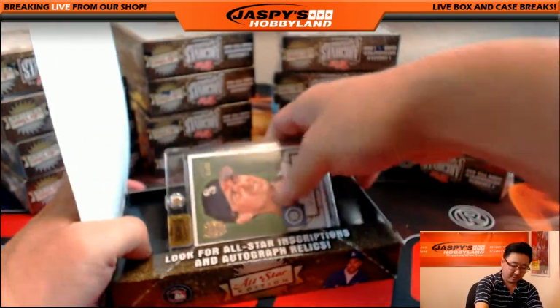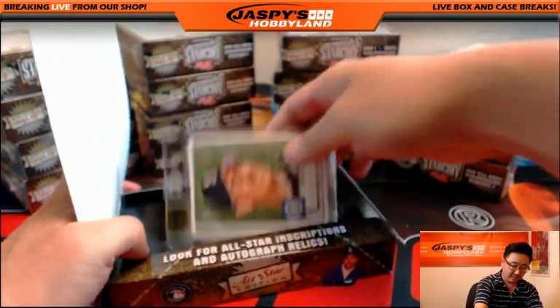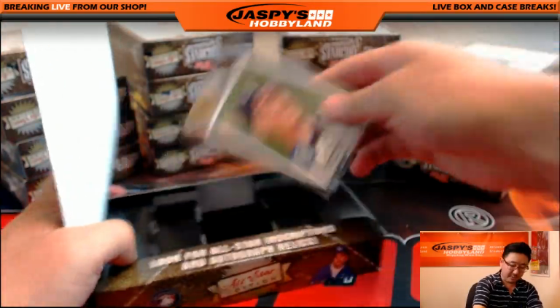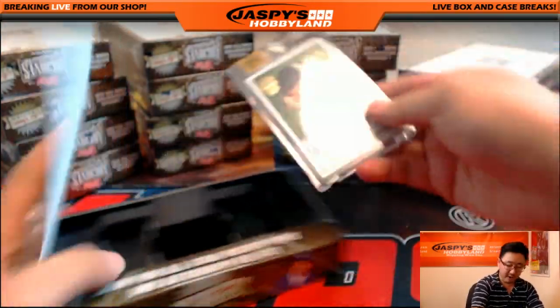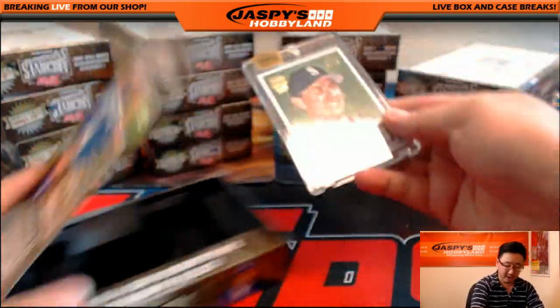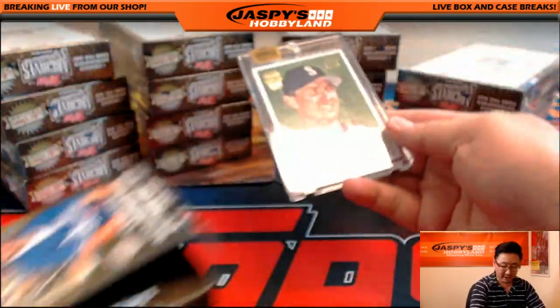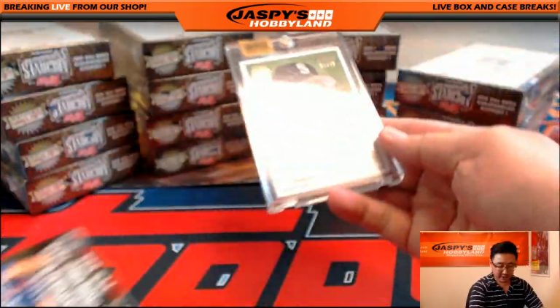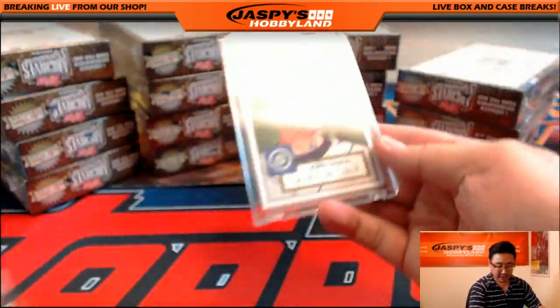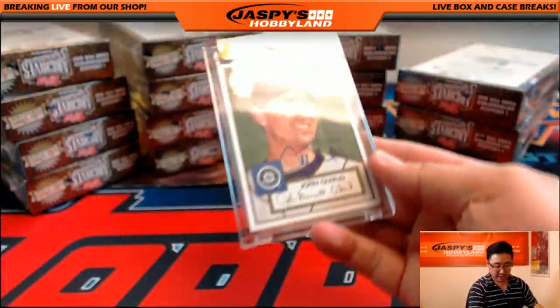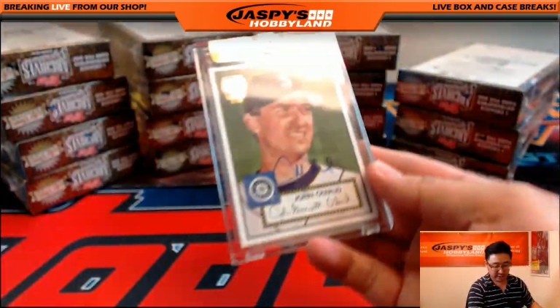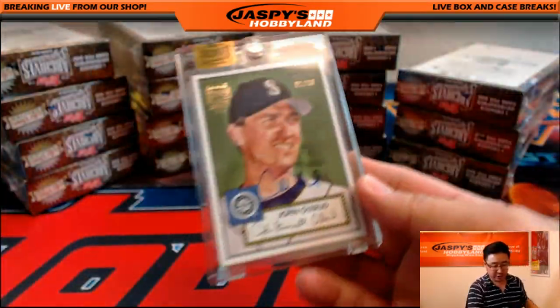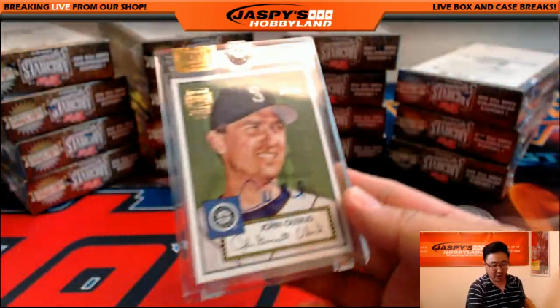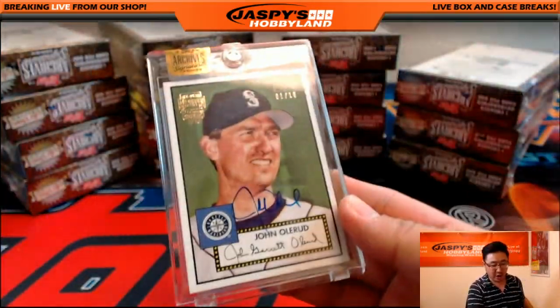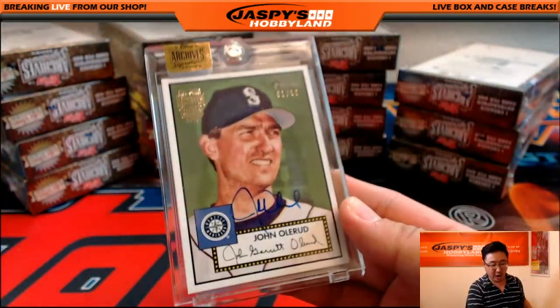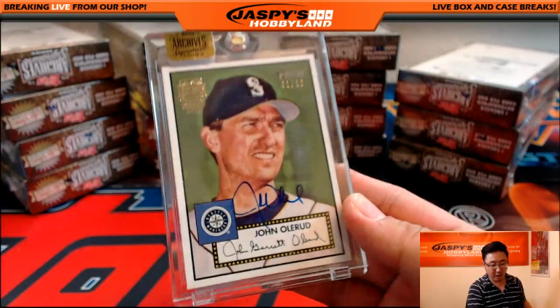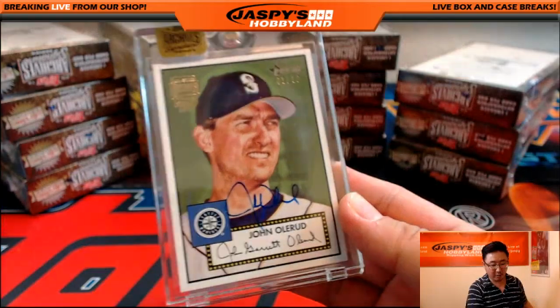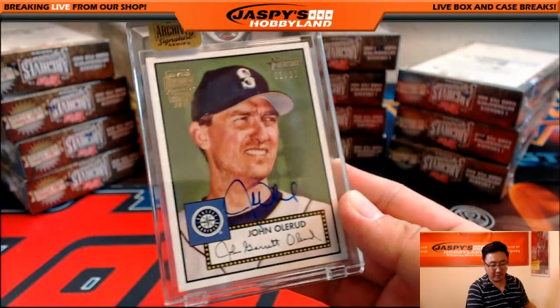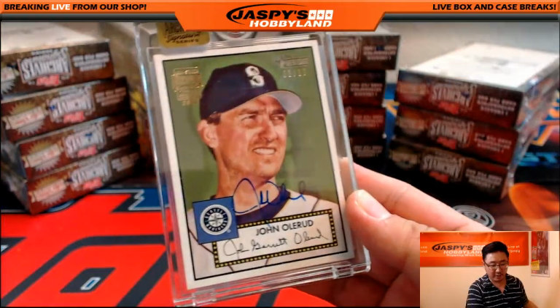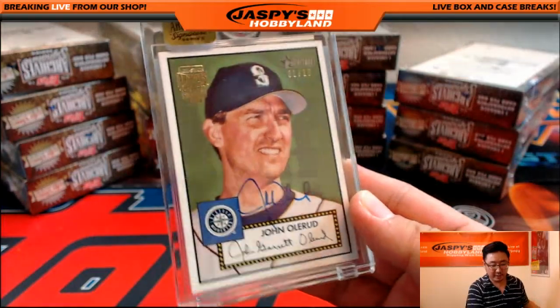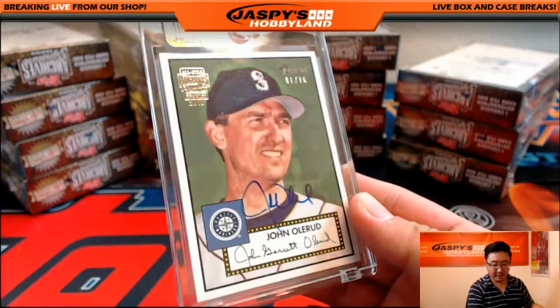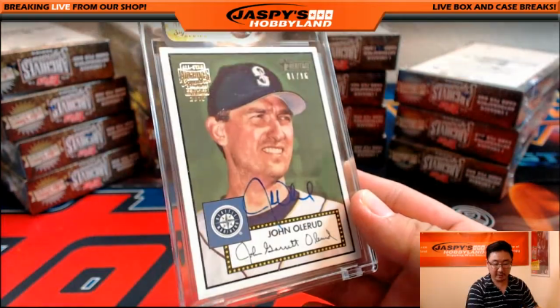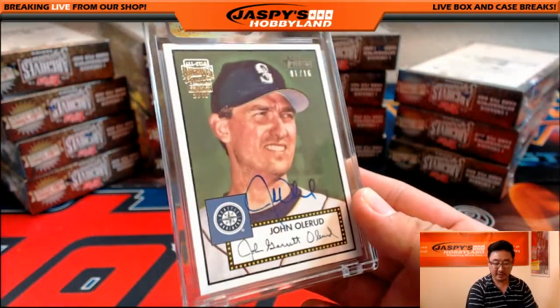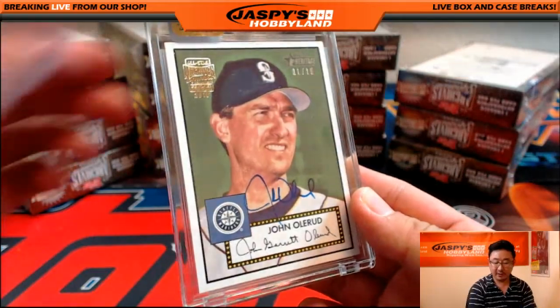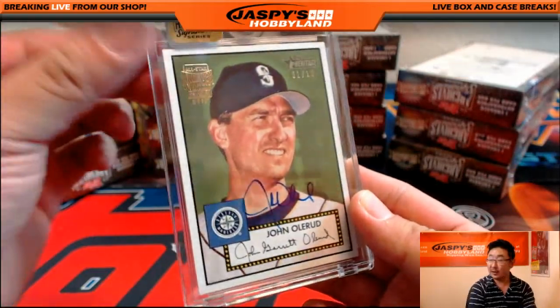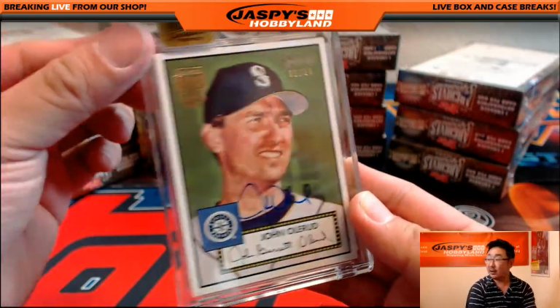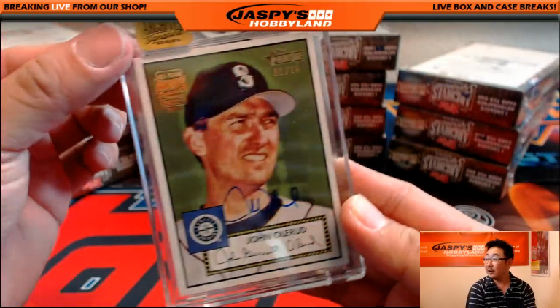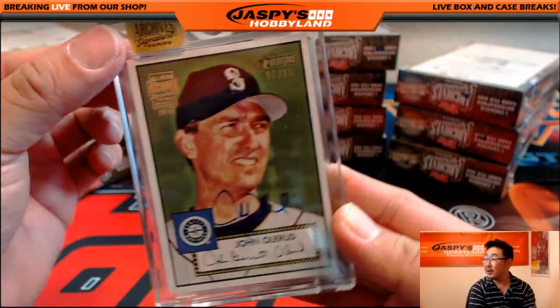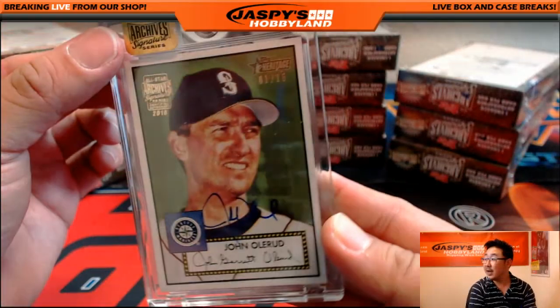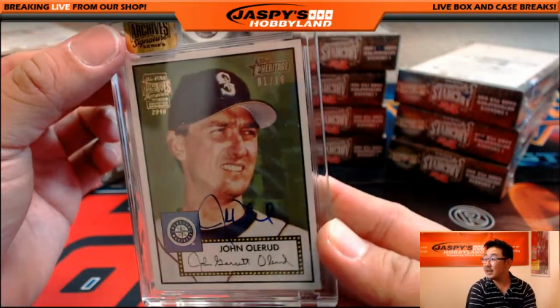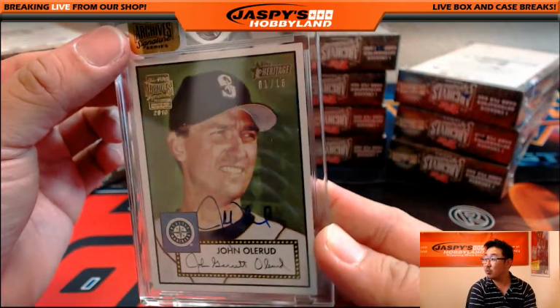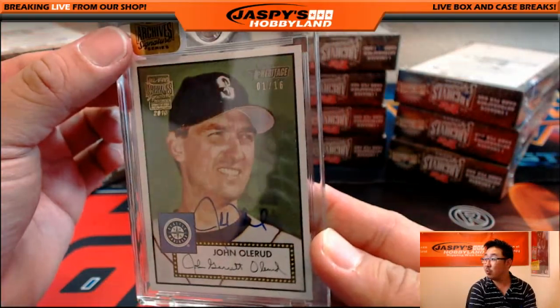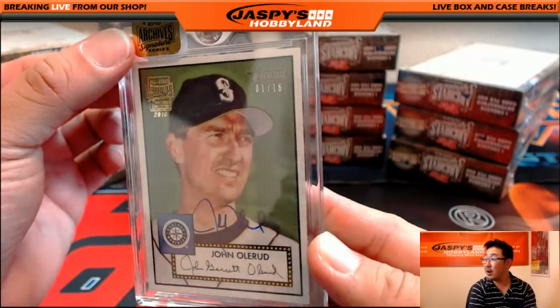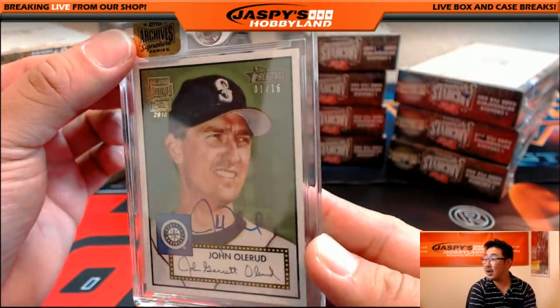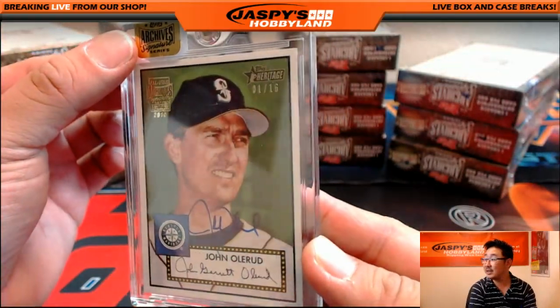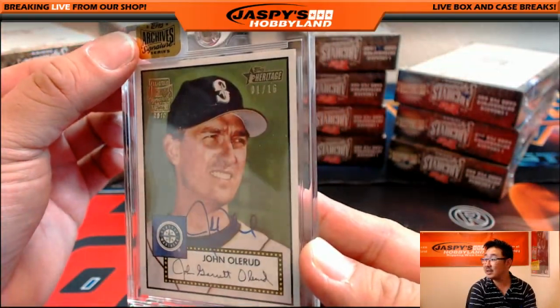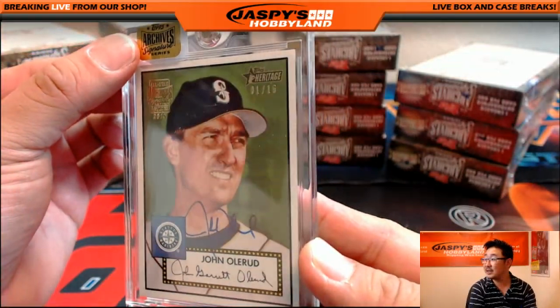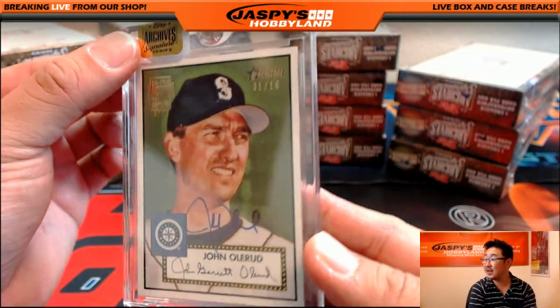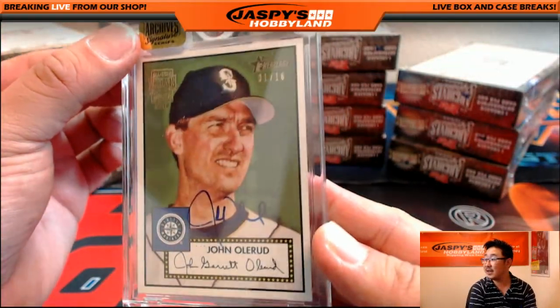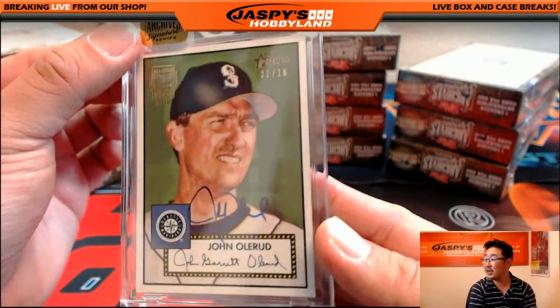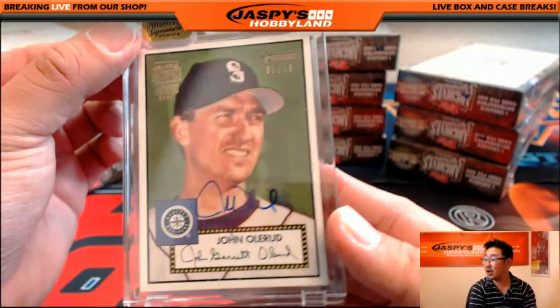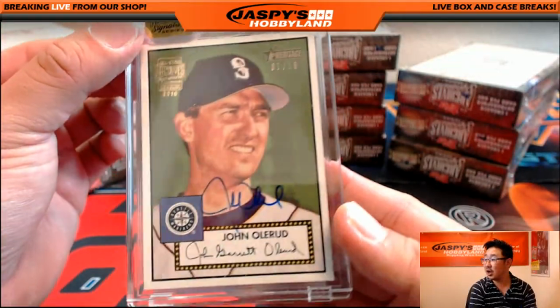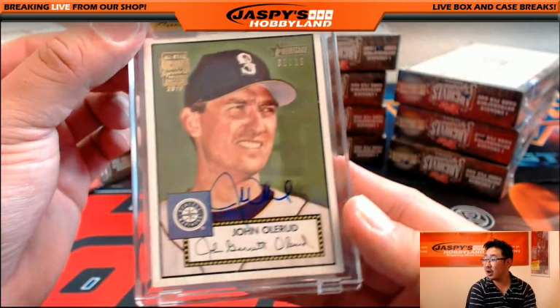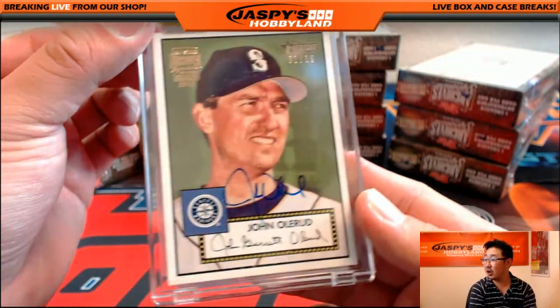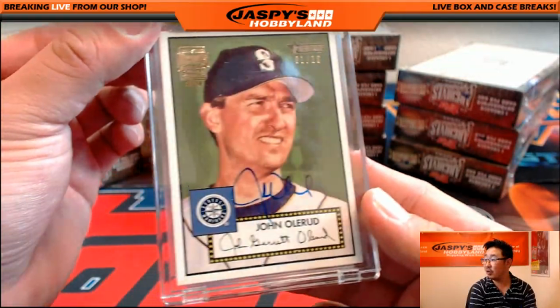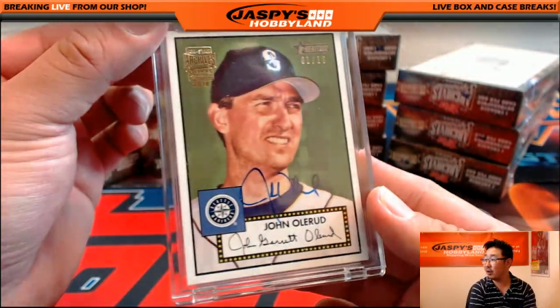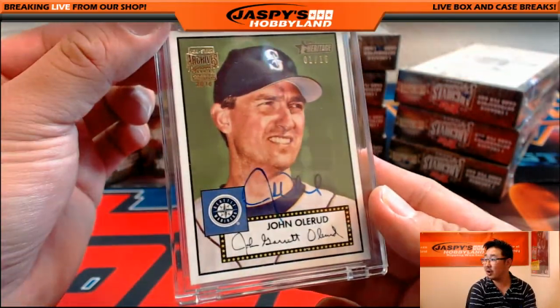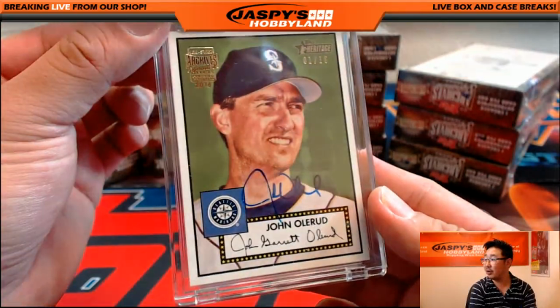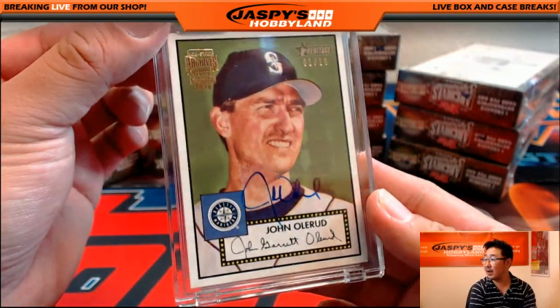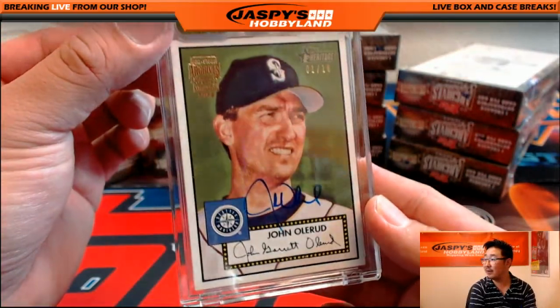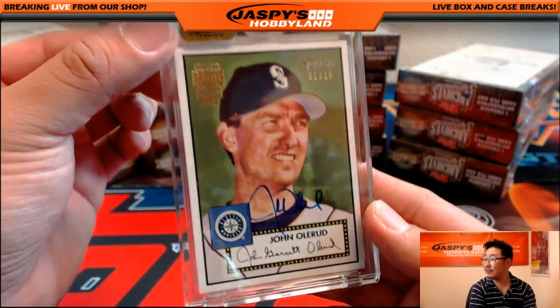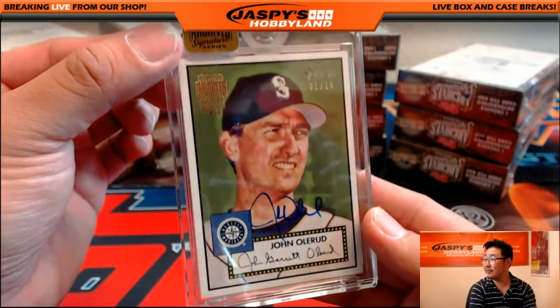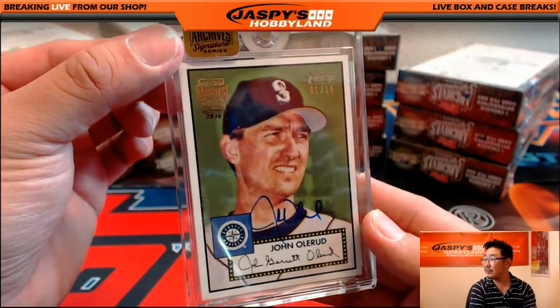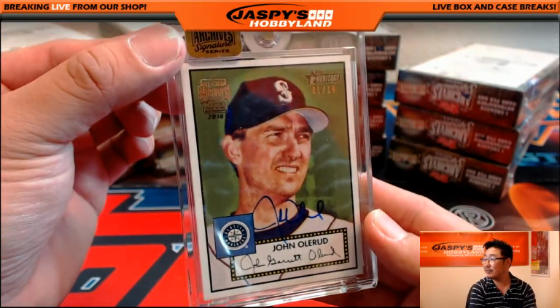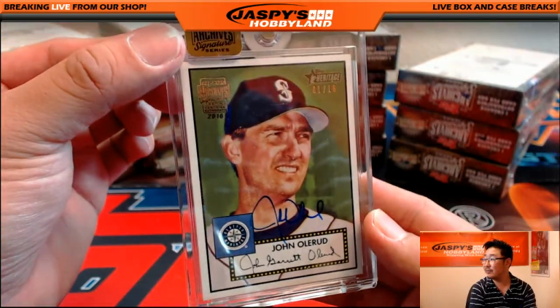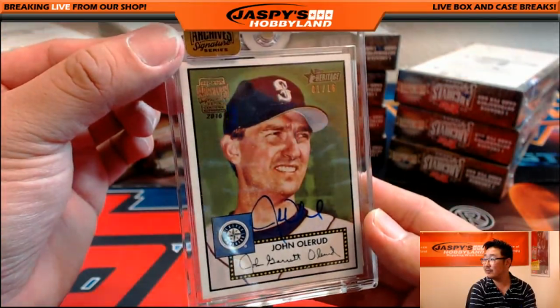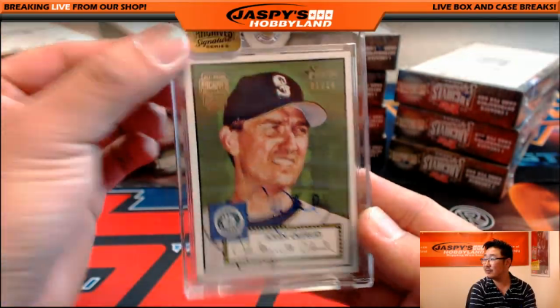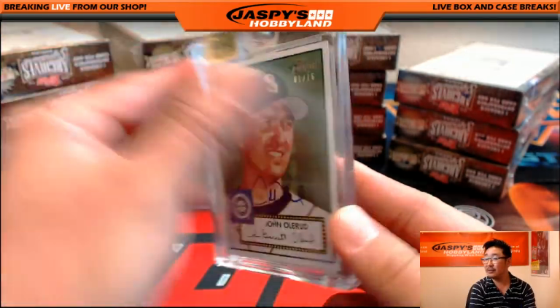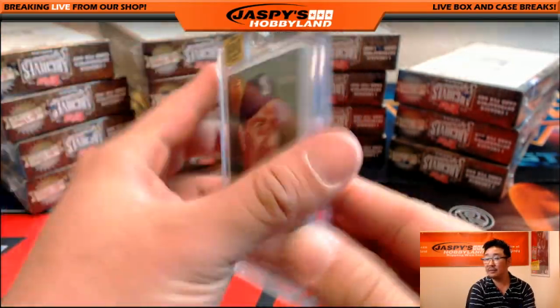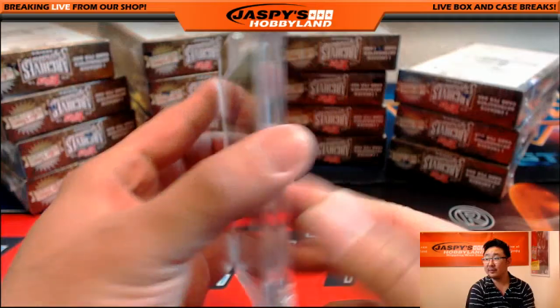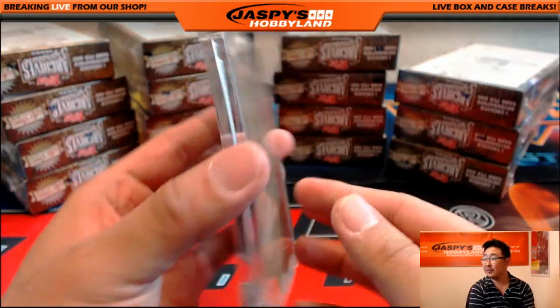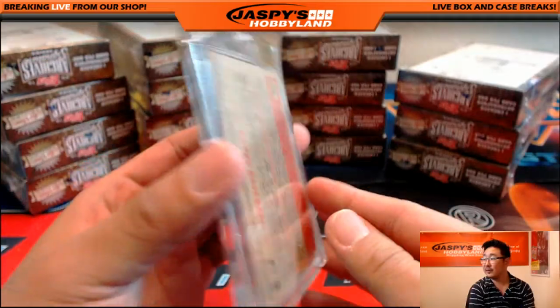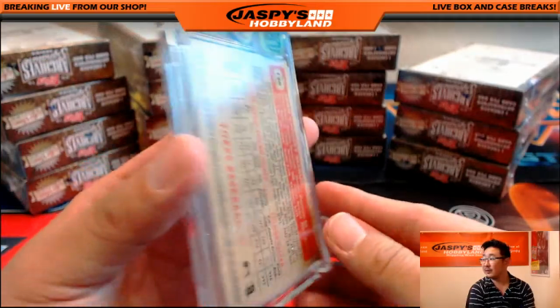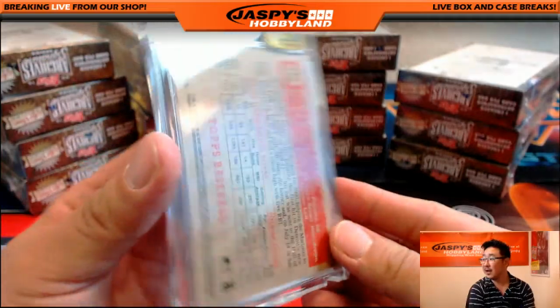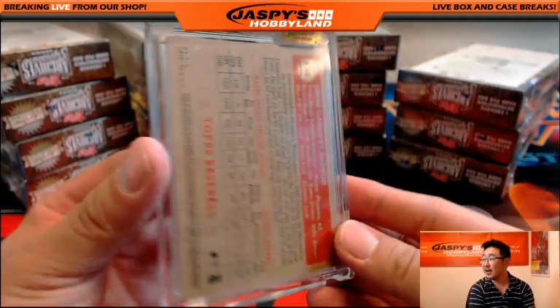Mariners — John Allrood. Nice. One out of 16 John Allrood autograph. Nice, nice.